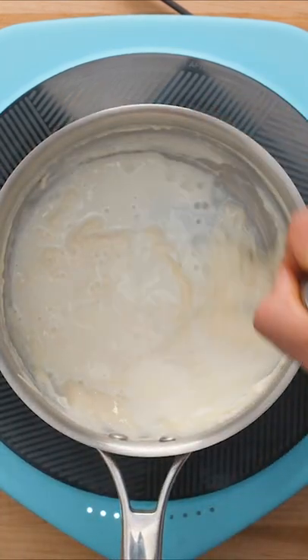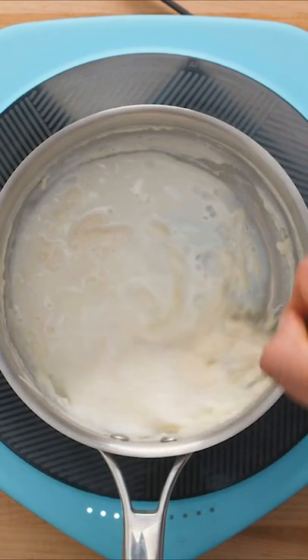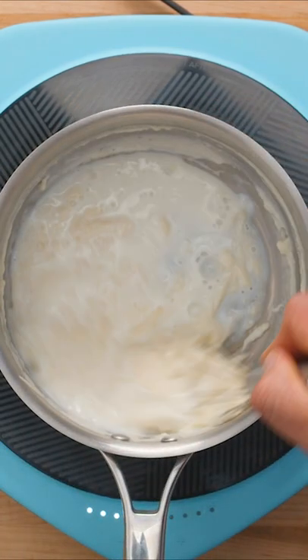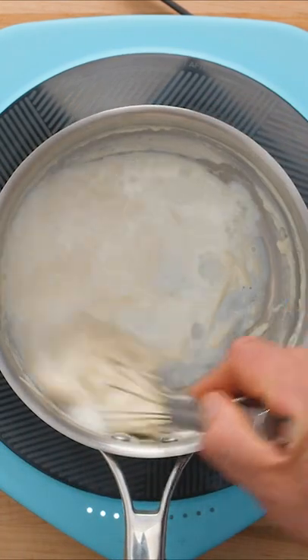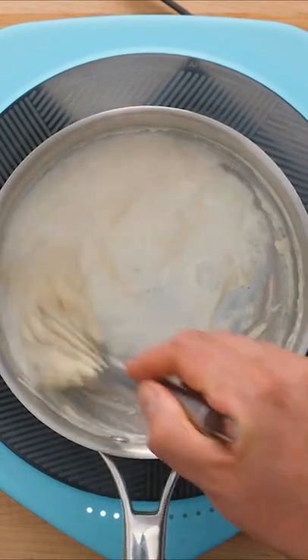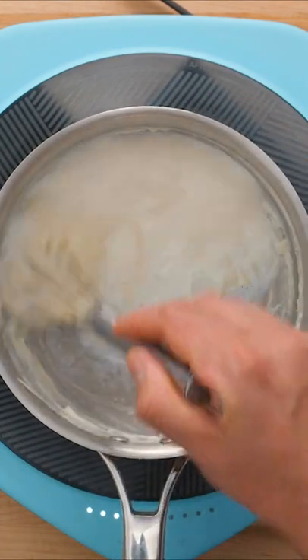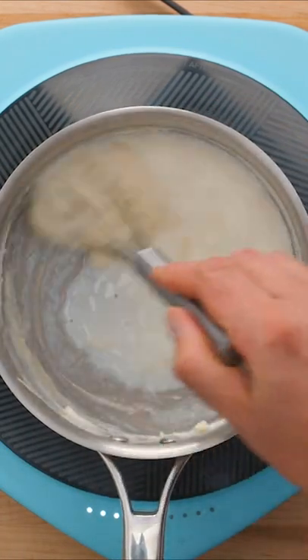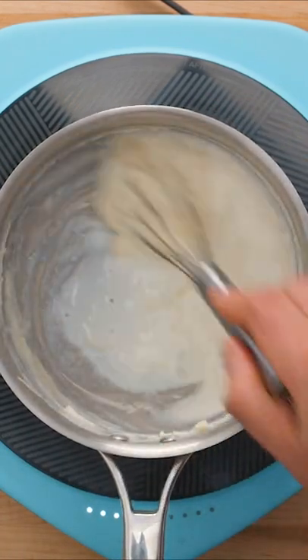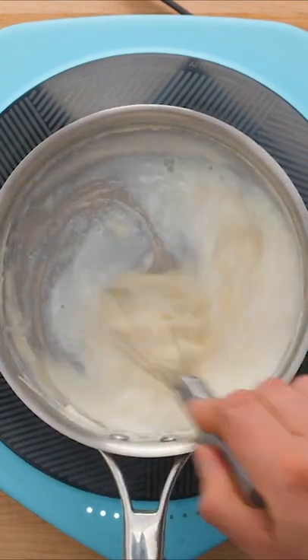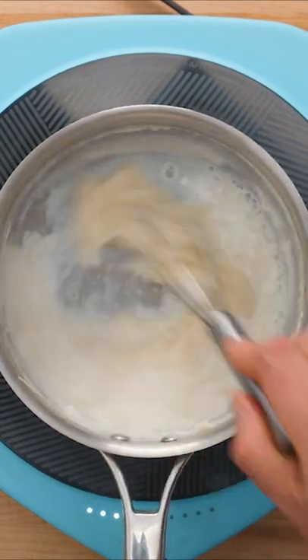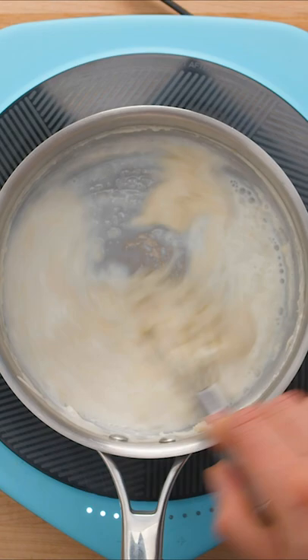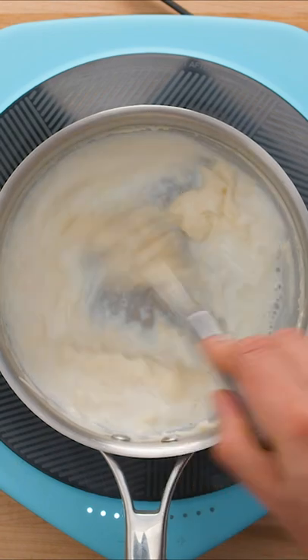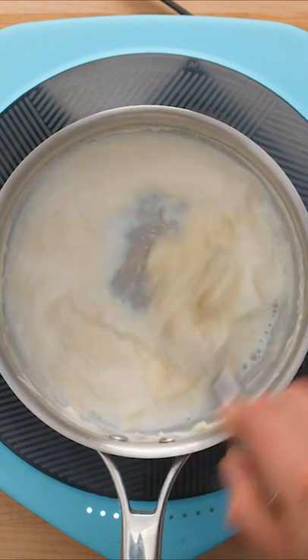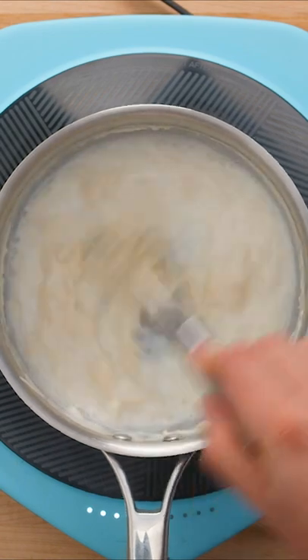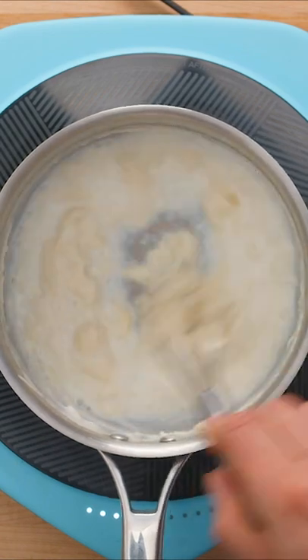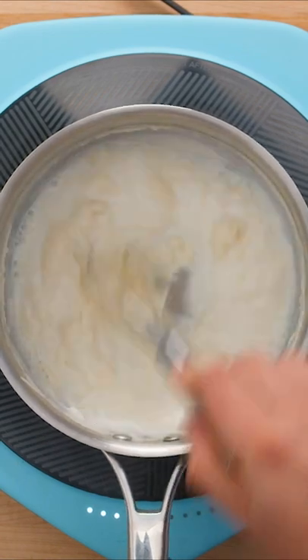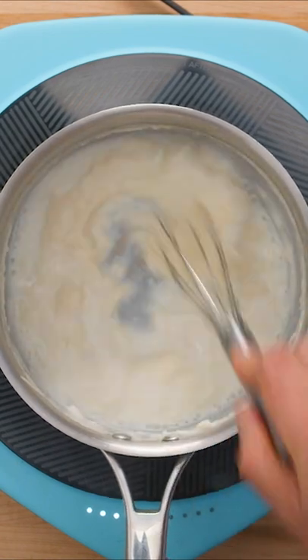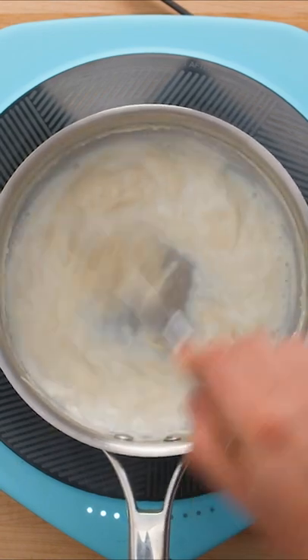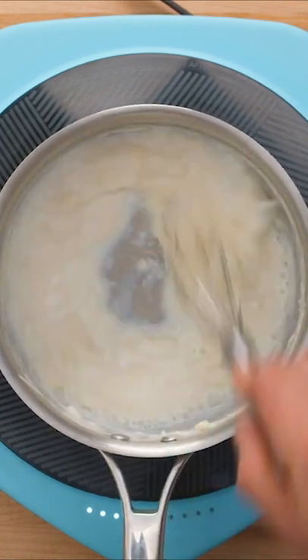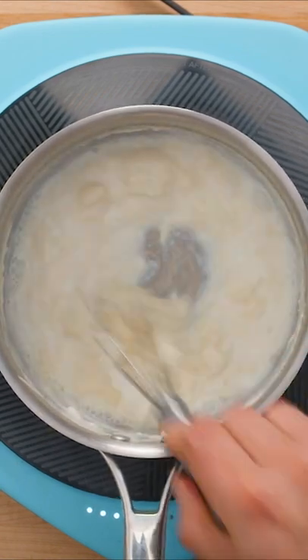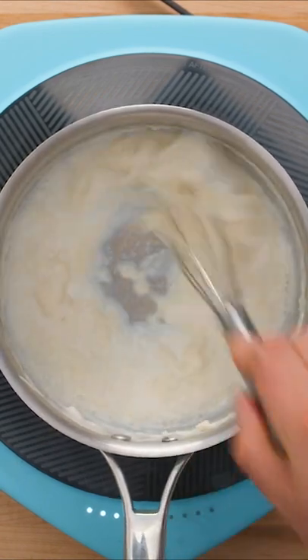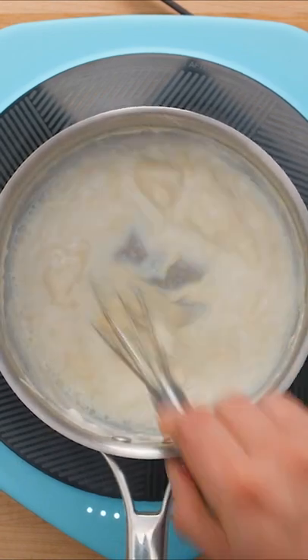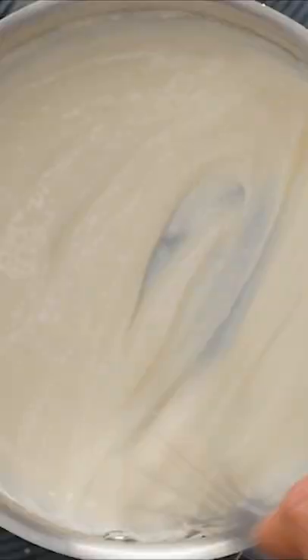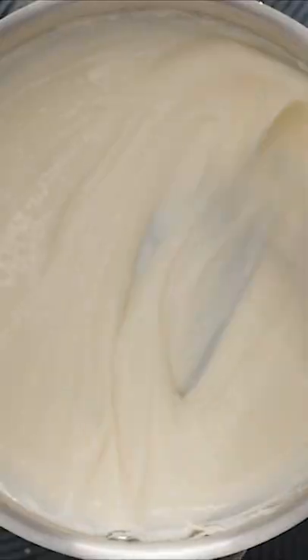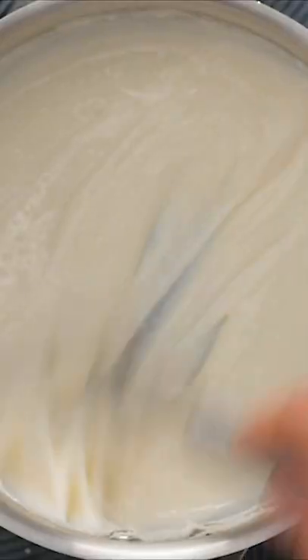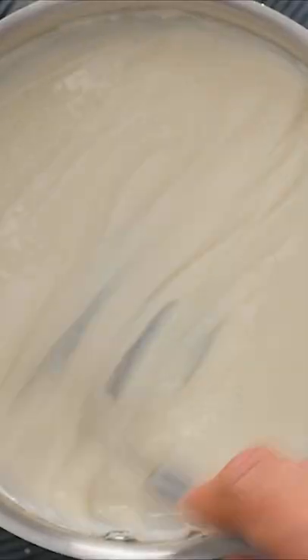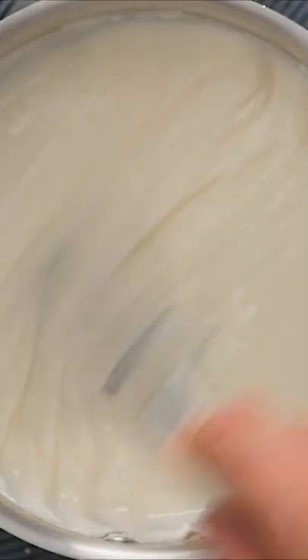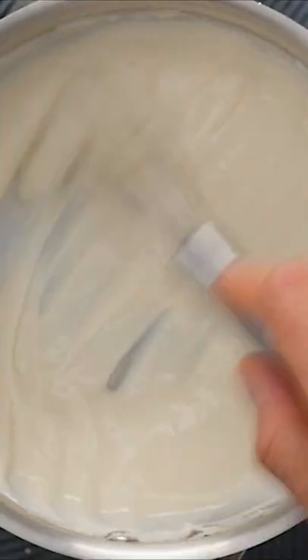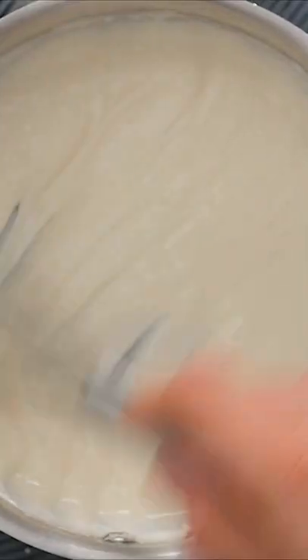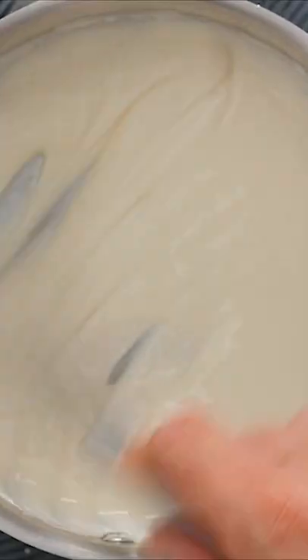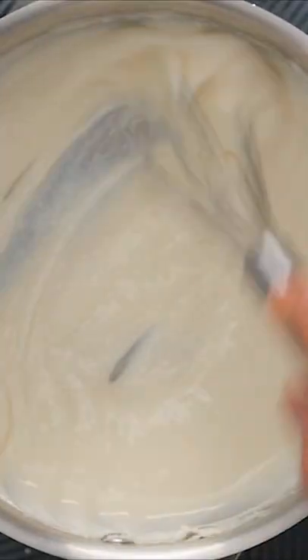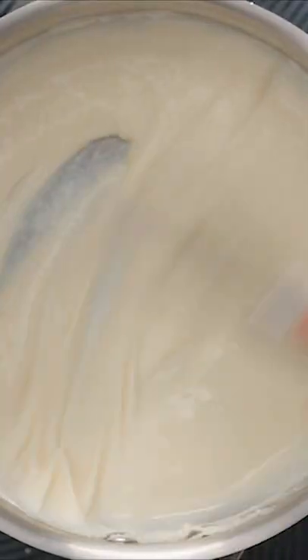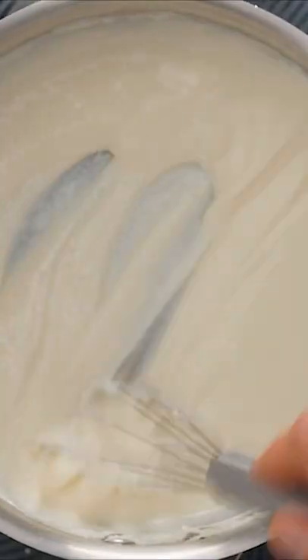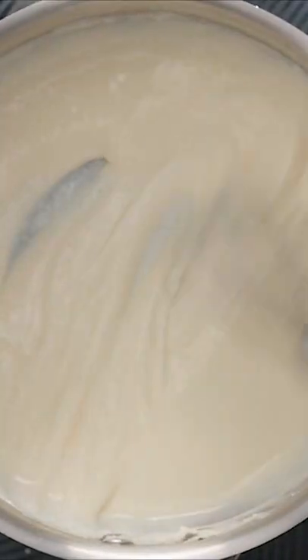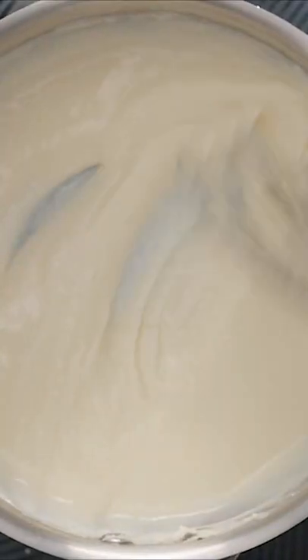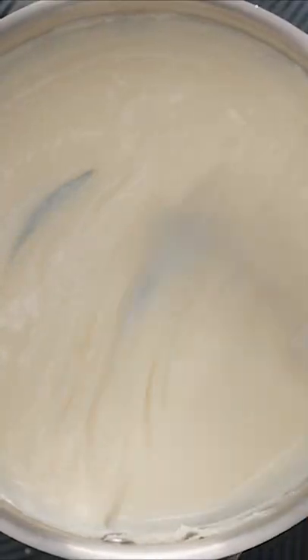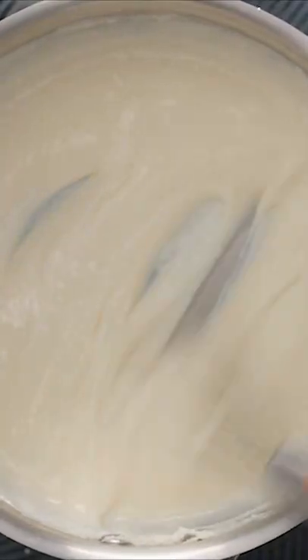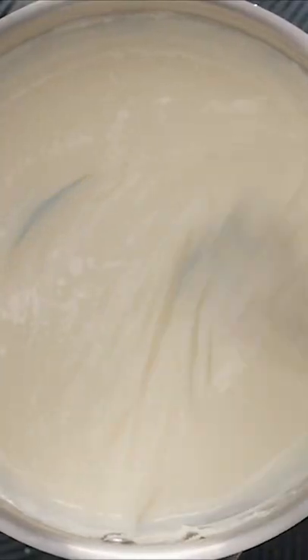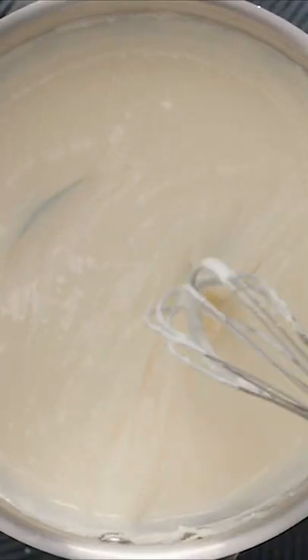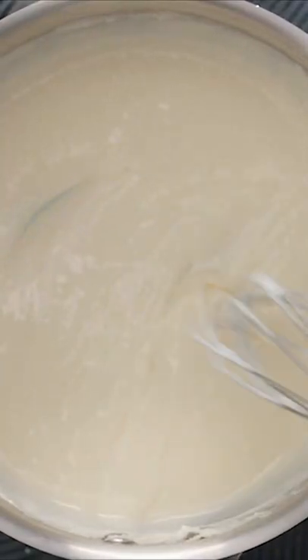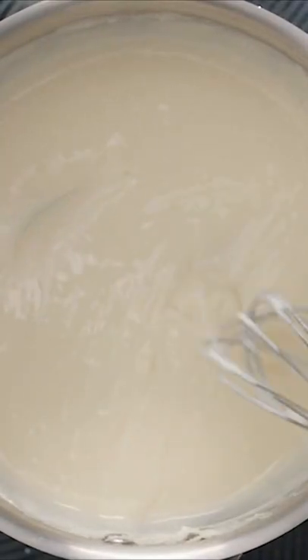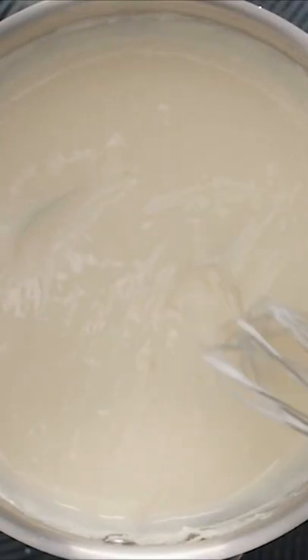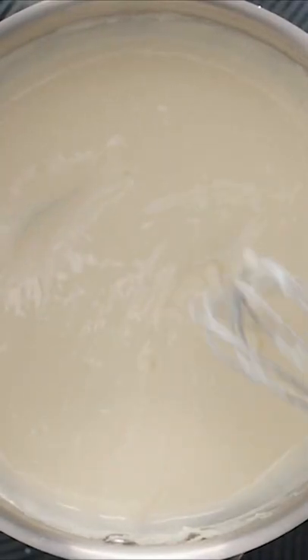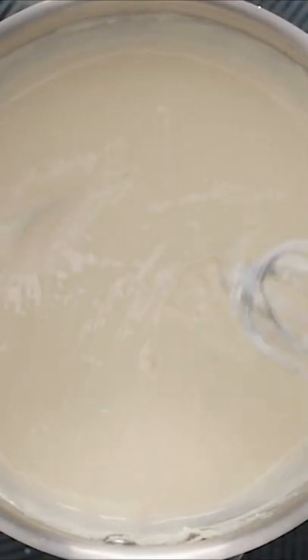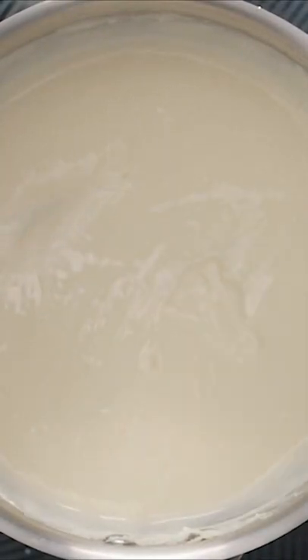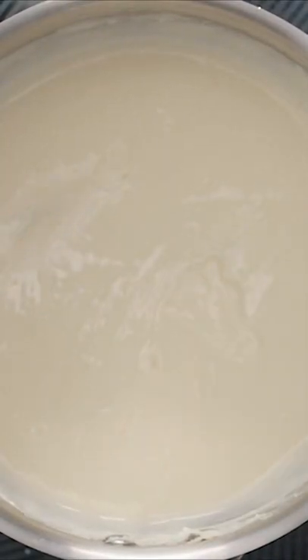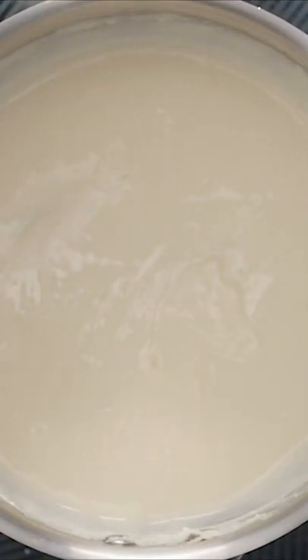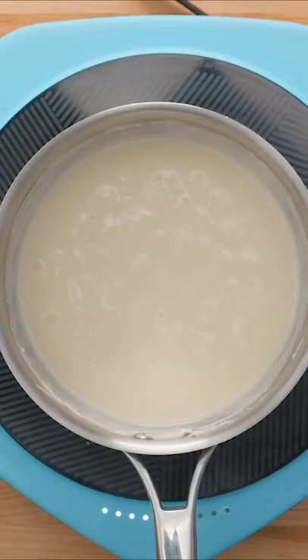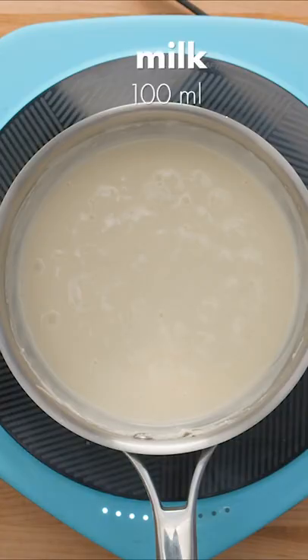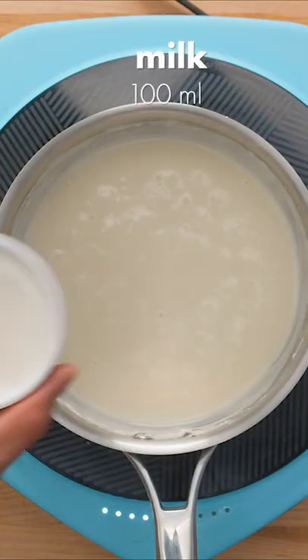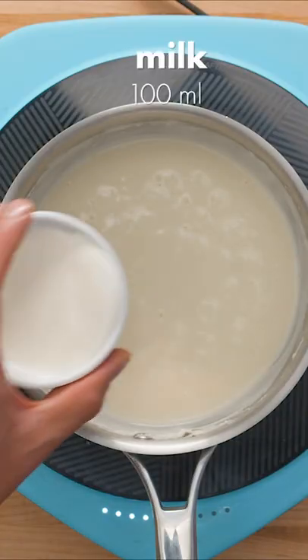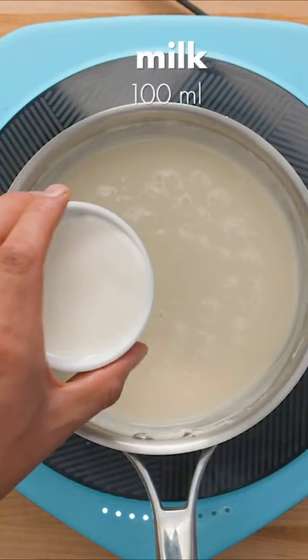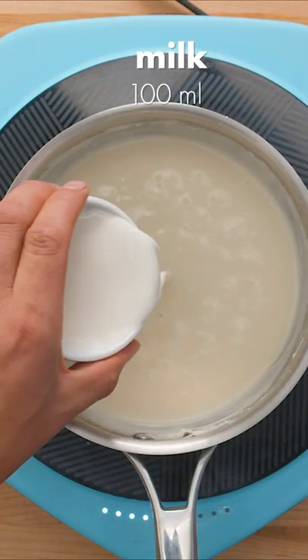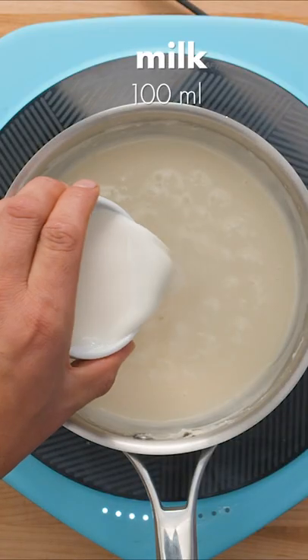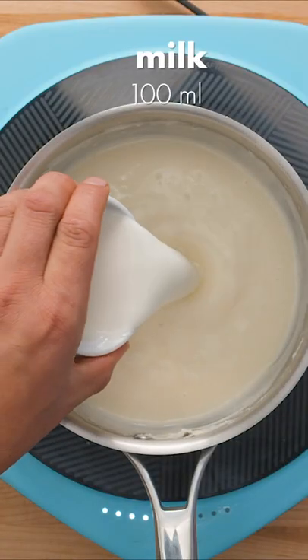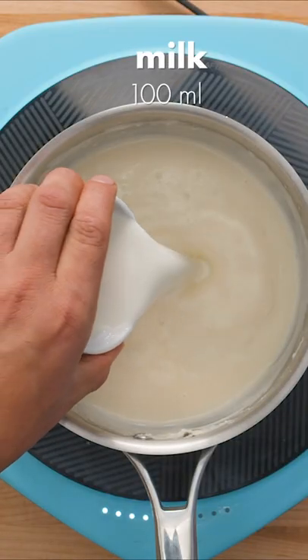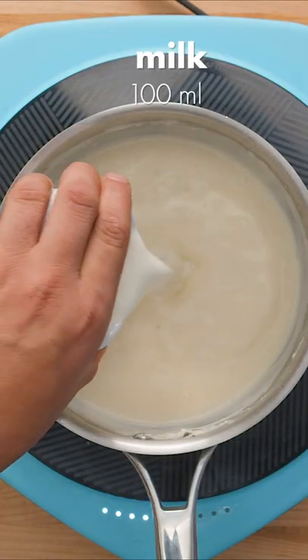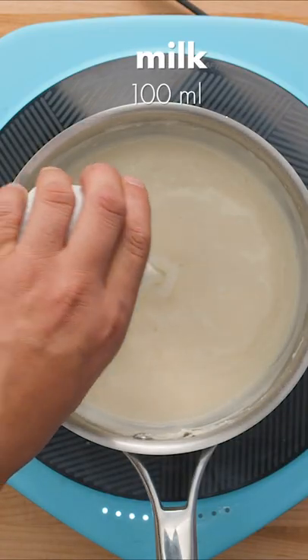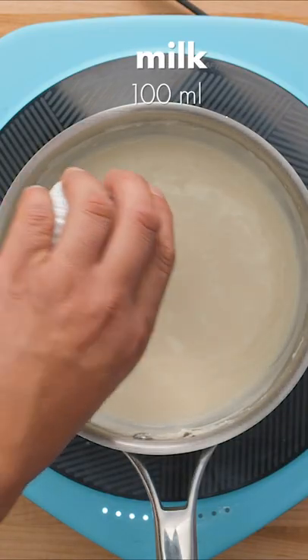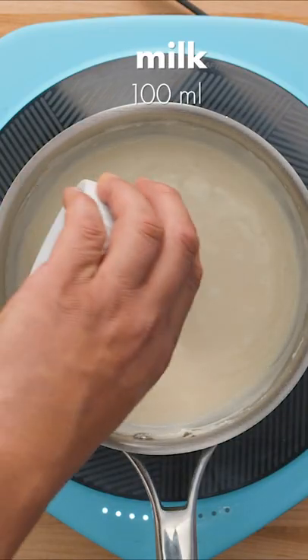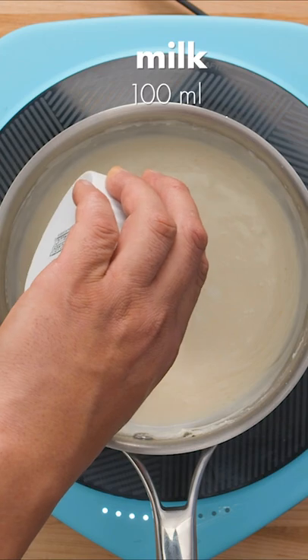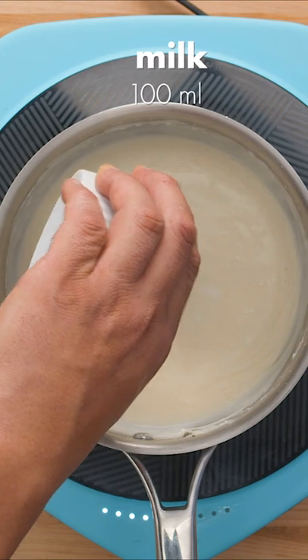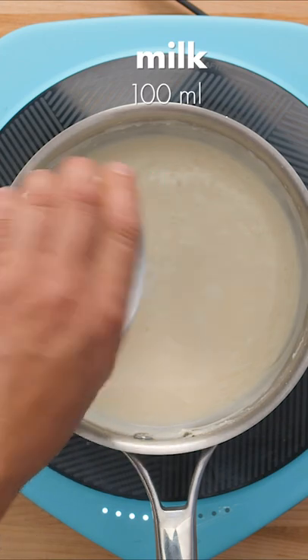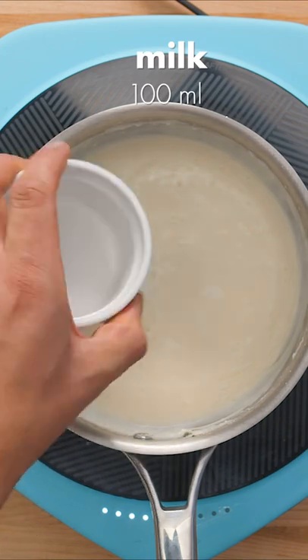we switched to a whisk to really mix everything together. Your arm might get tired from whisking, but if you want a smooth sauce in the end, this part is pretty vital.